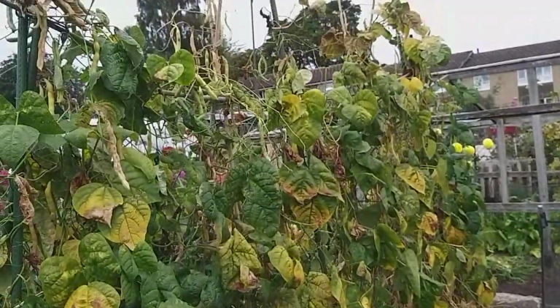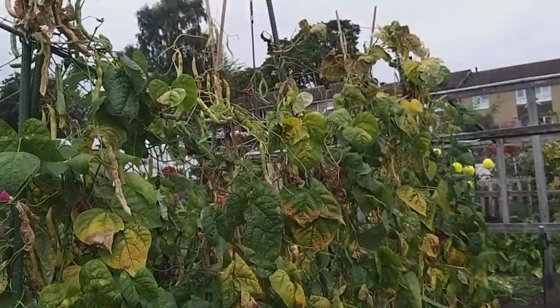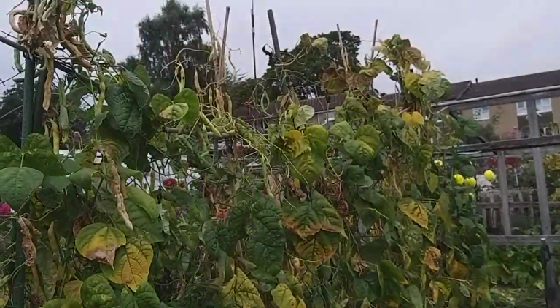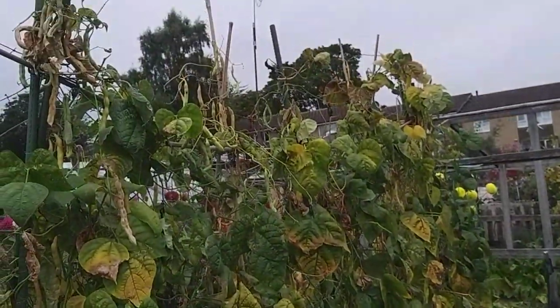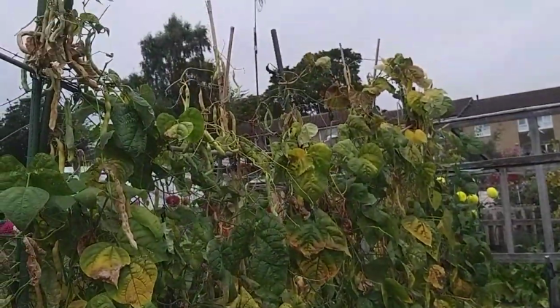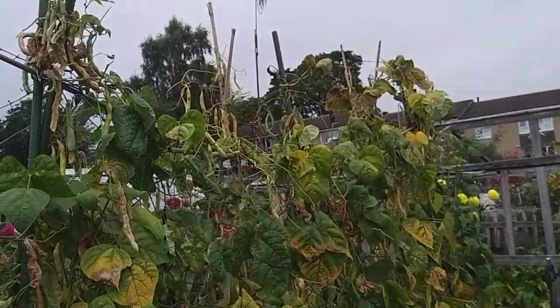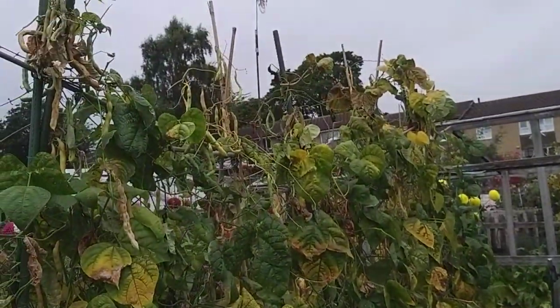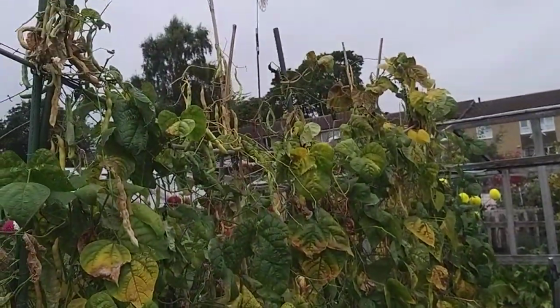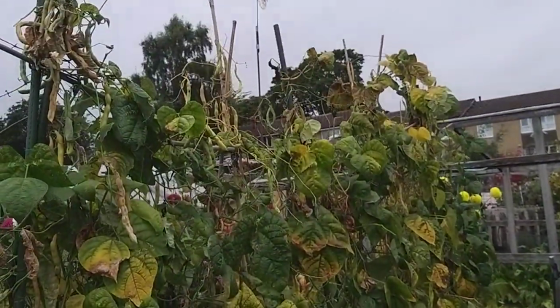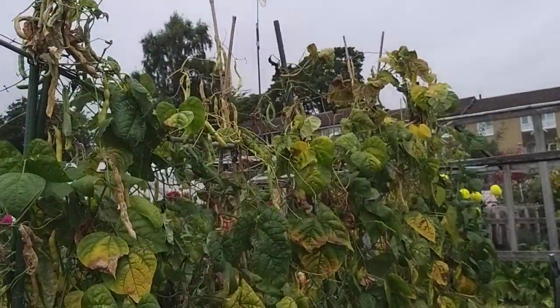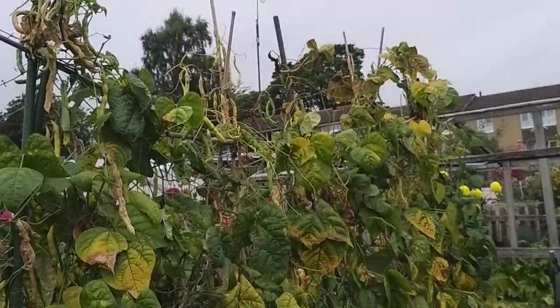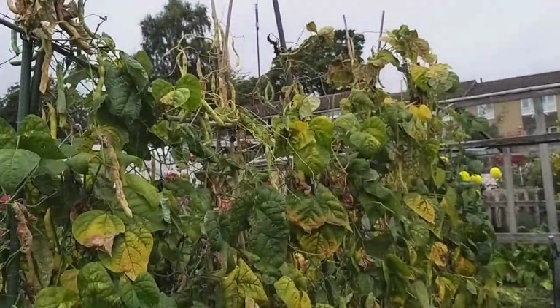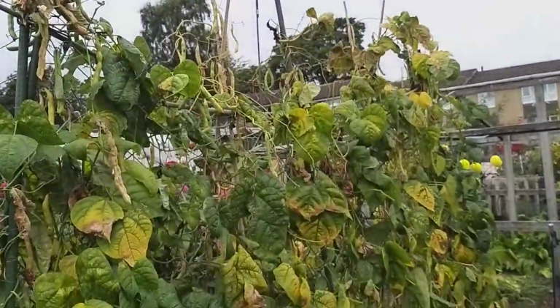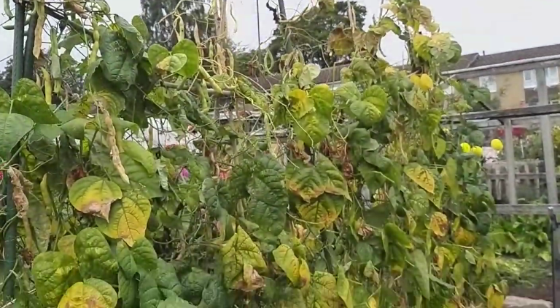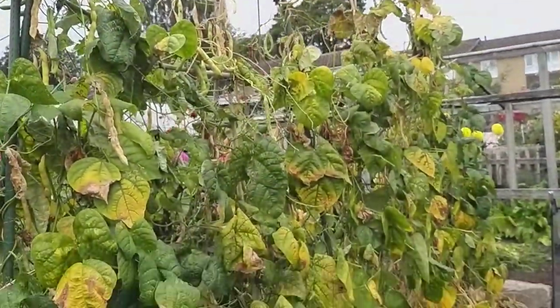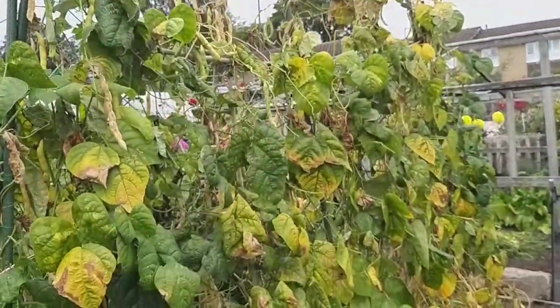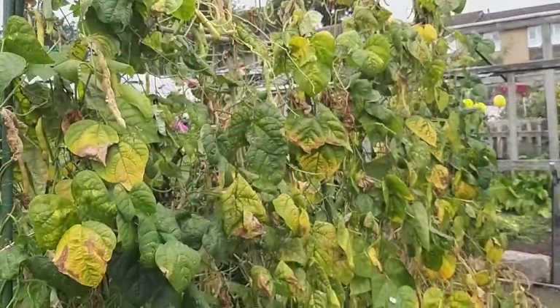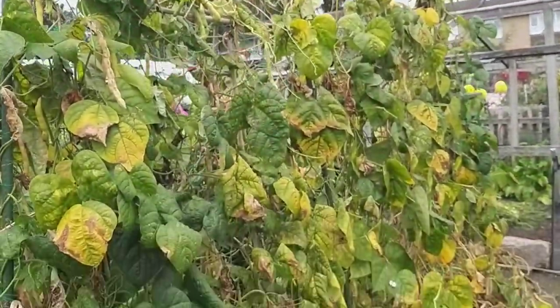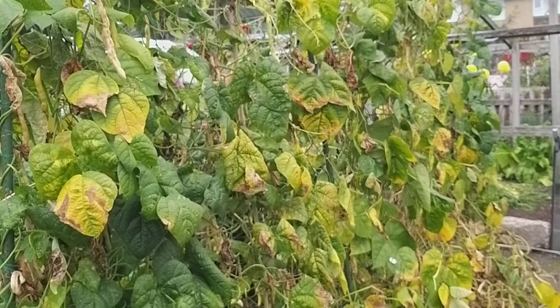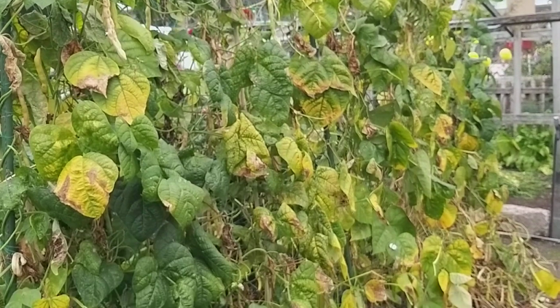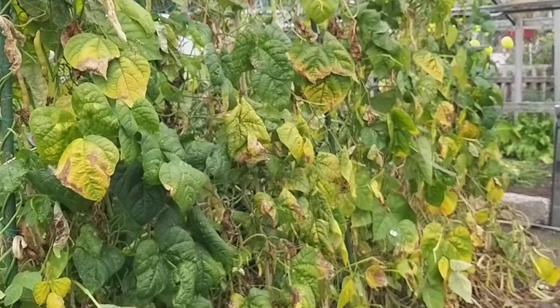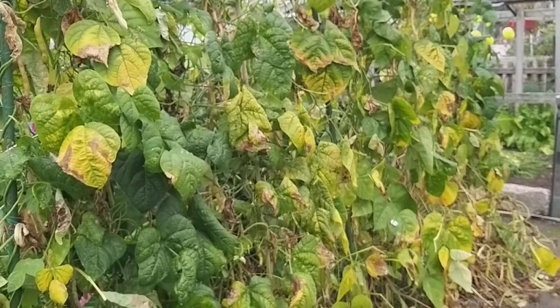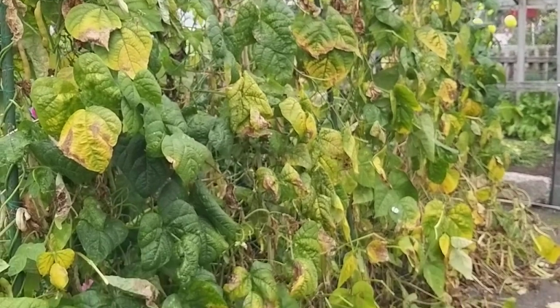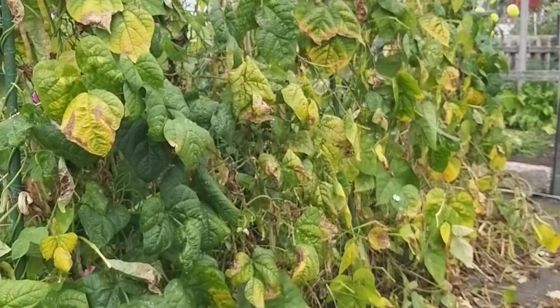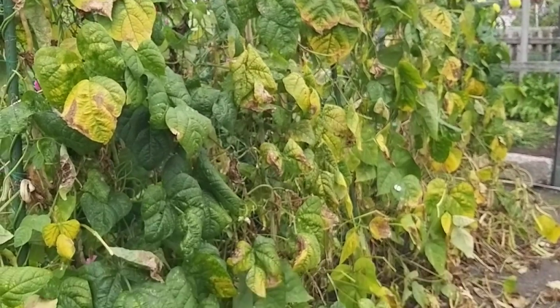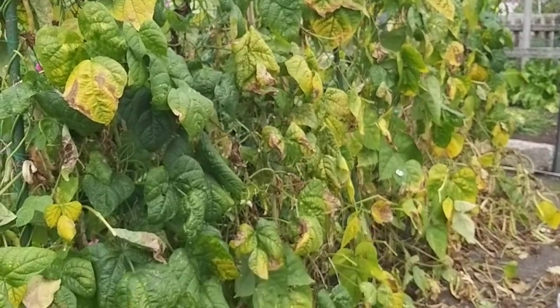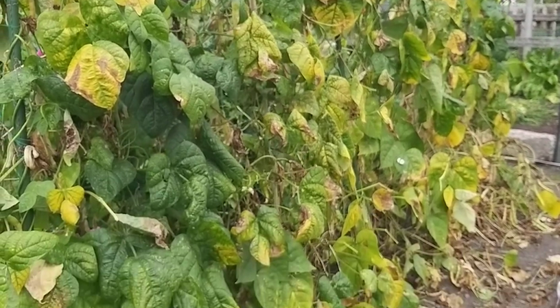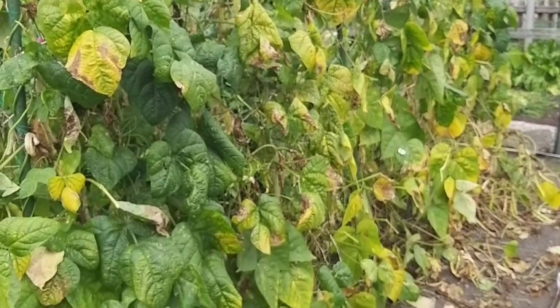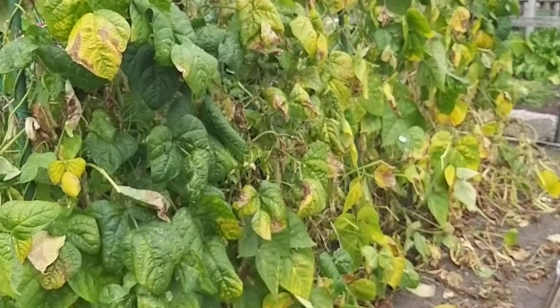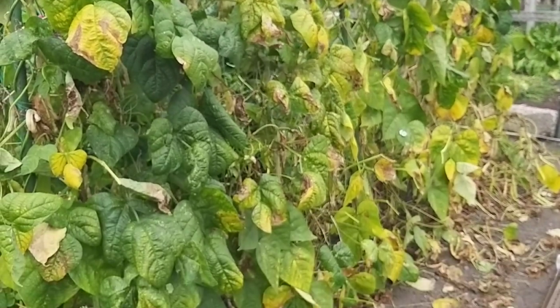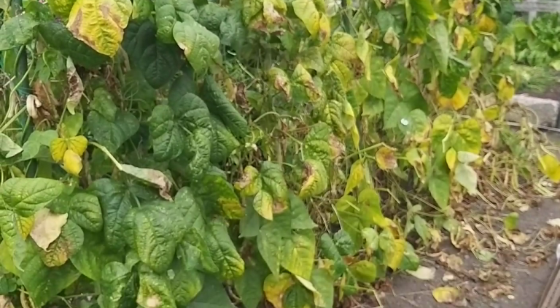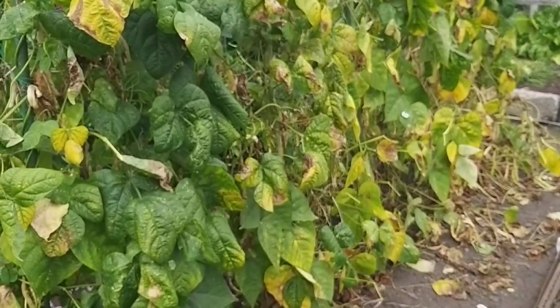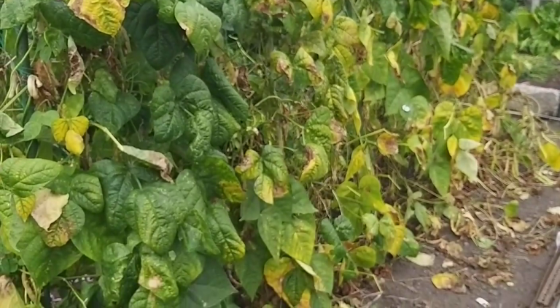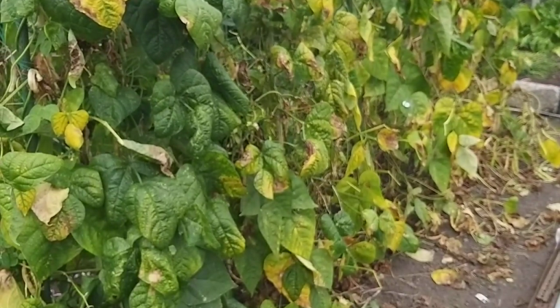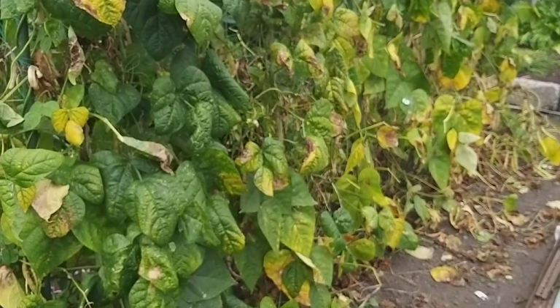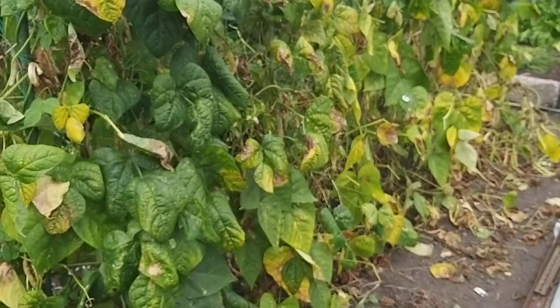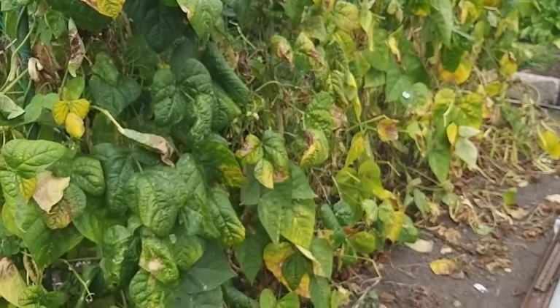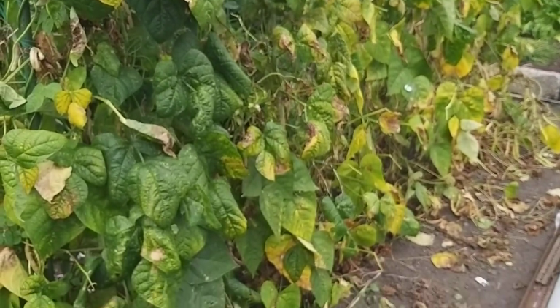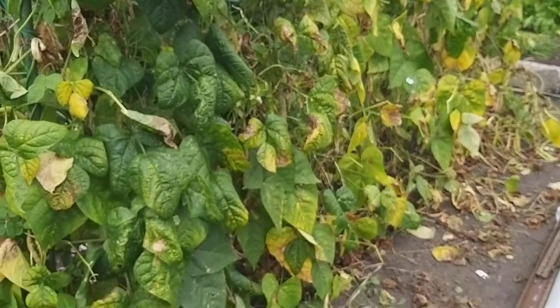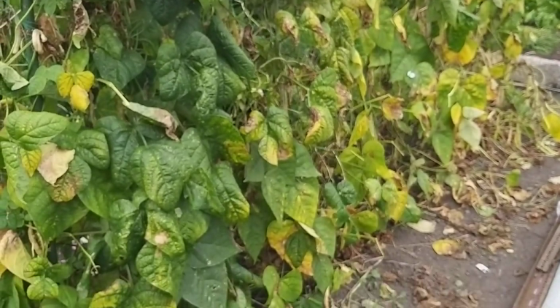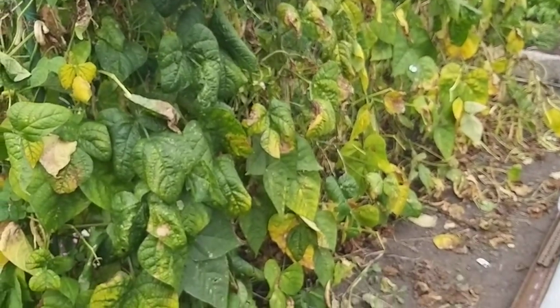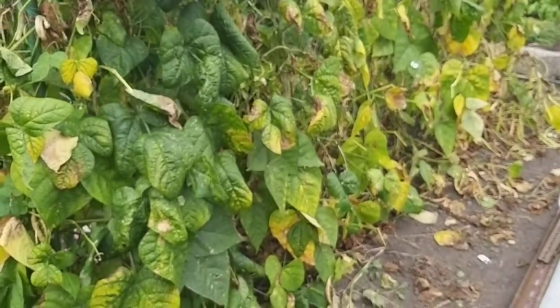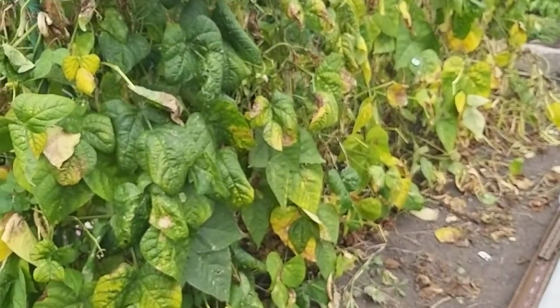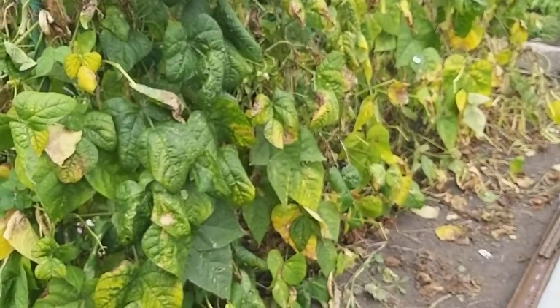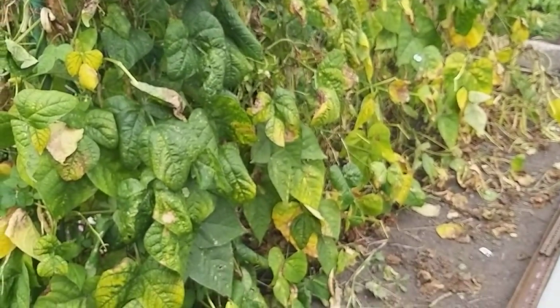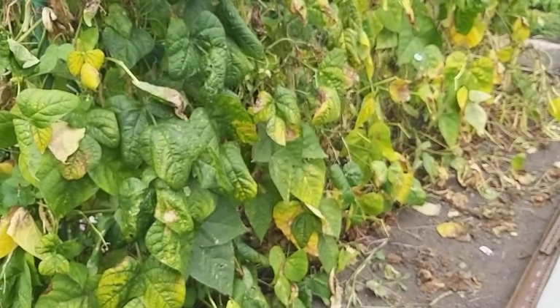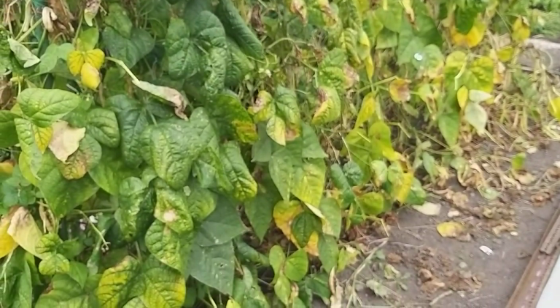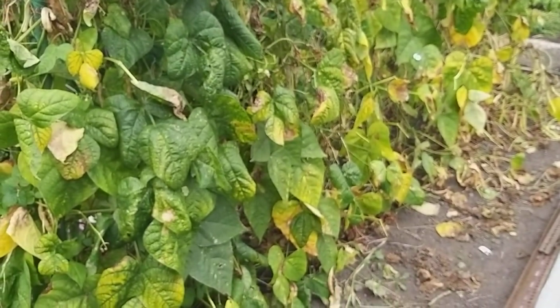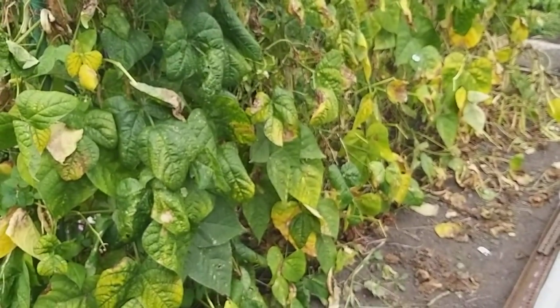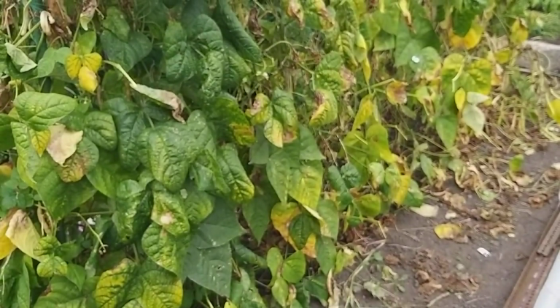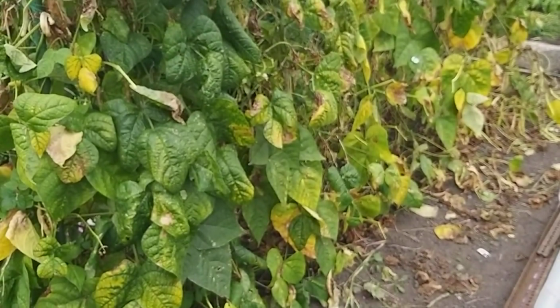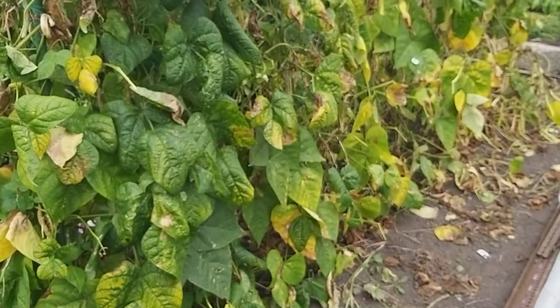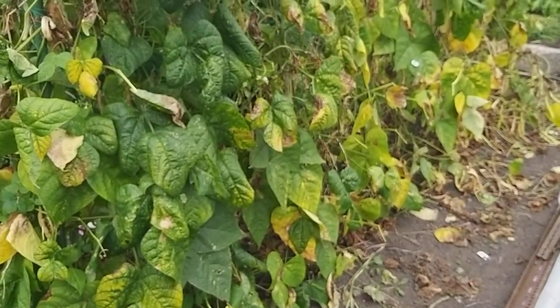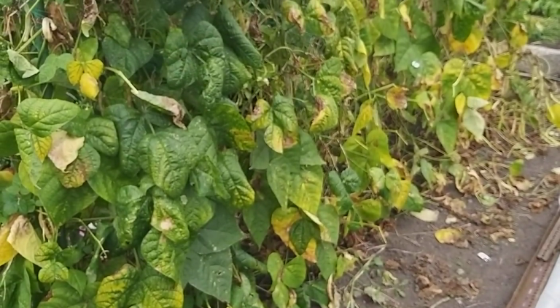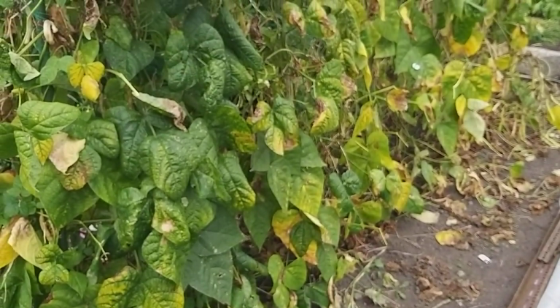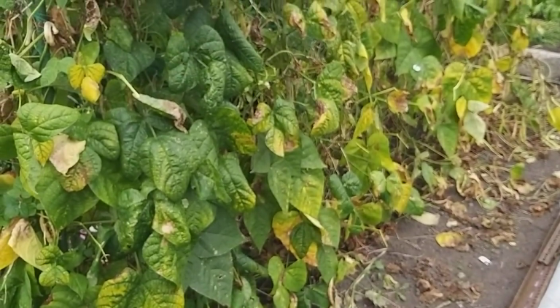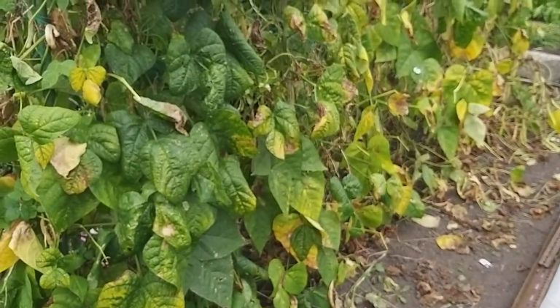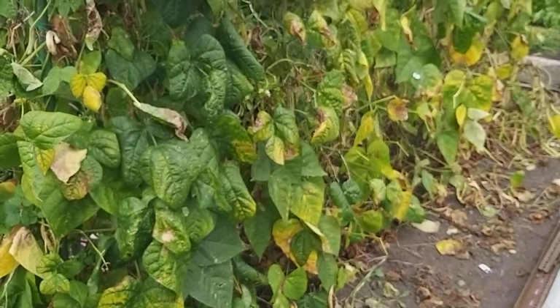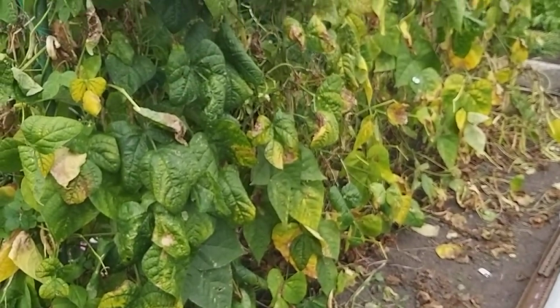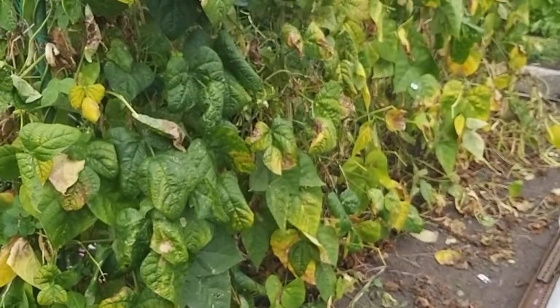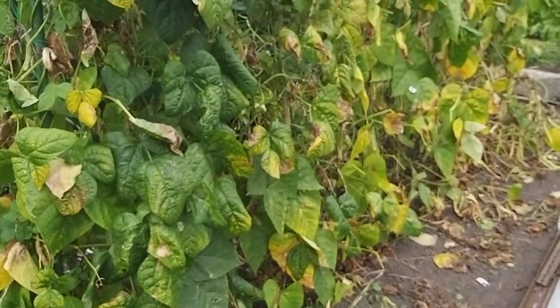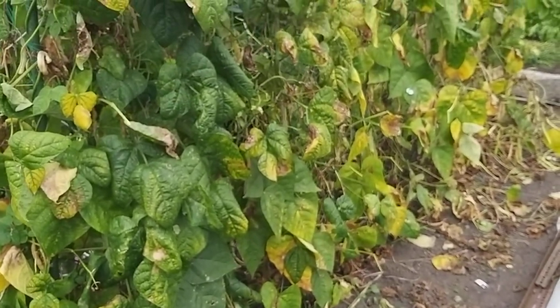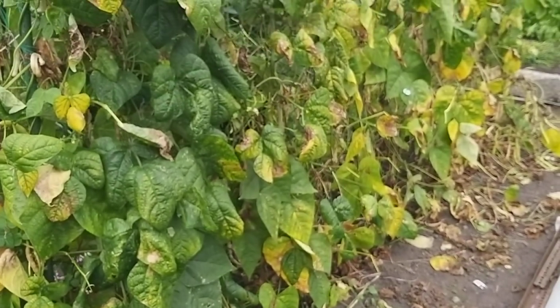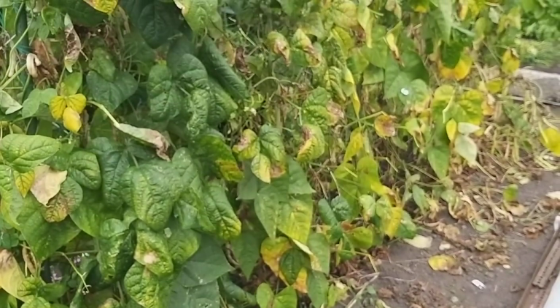The Blue Lake fence beans did well — a great crop. But they're getting past the best now.